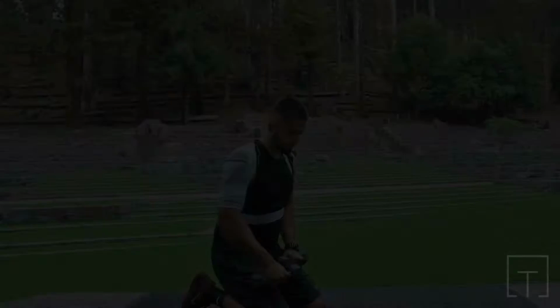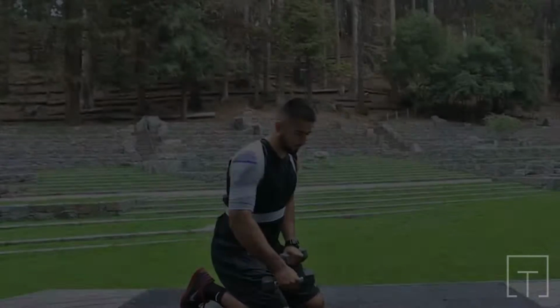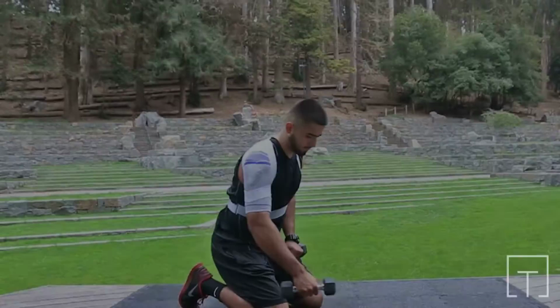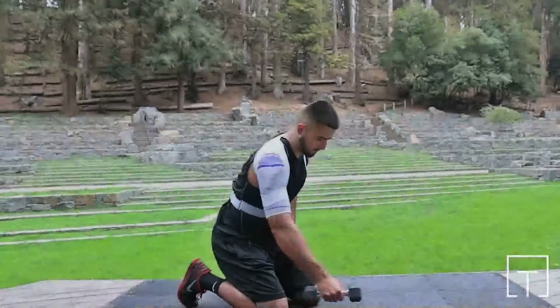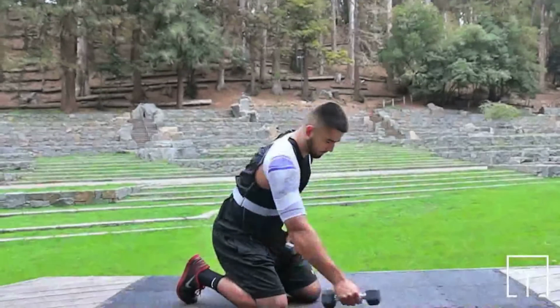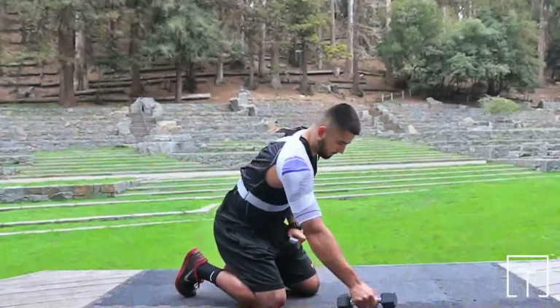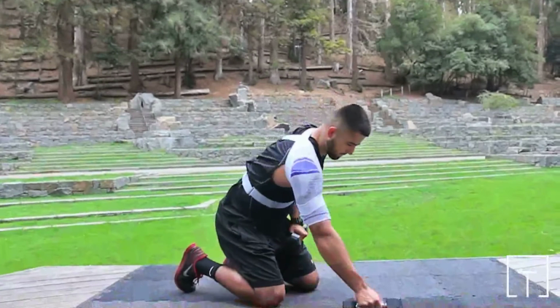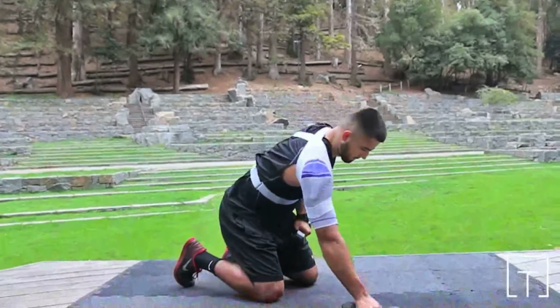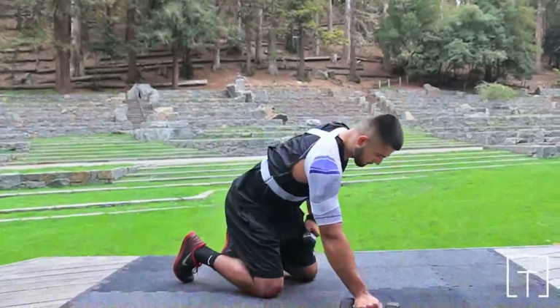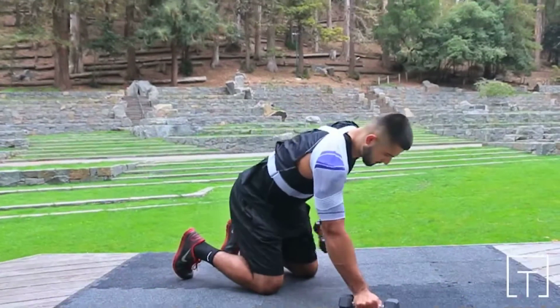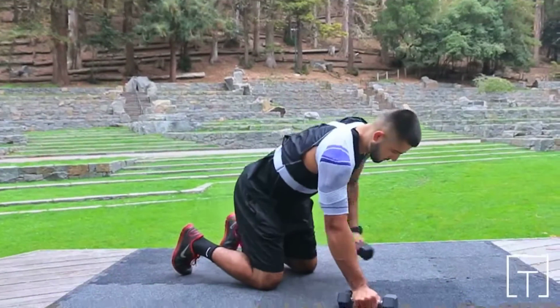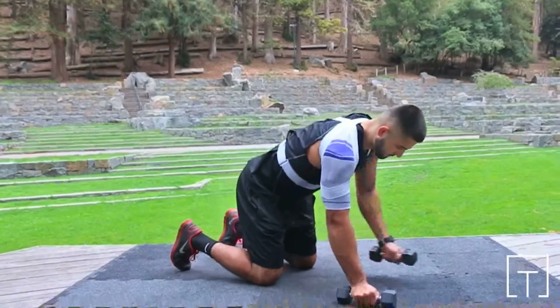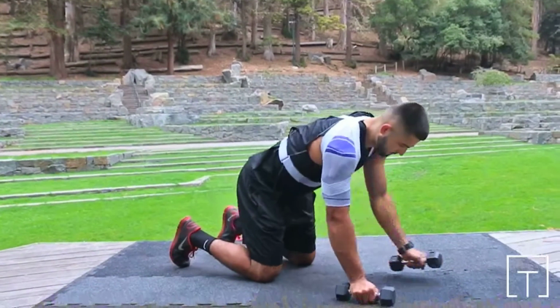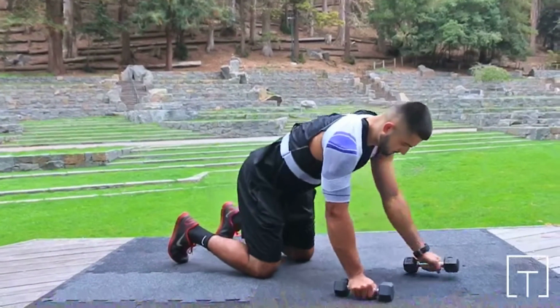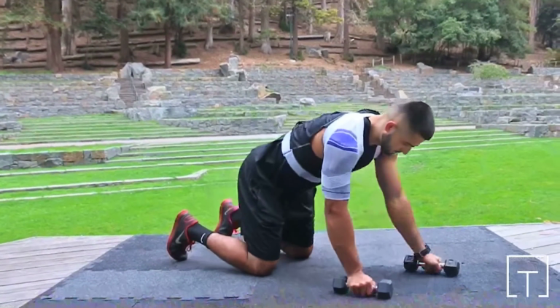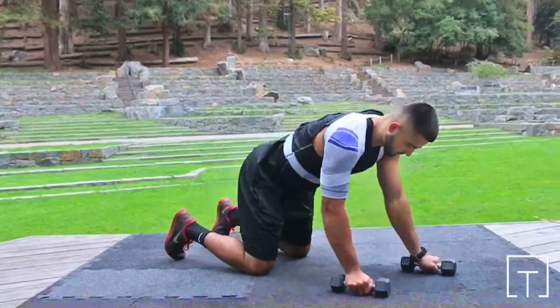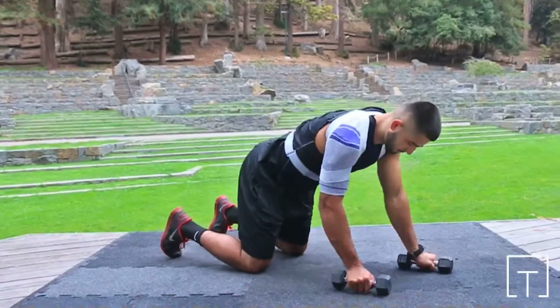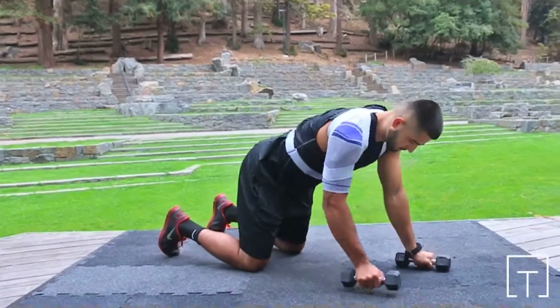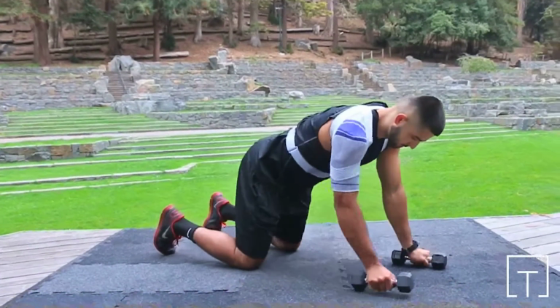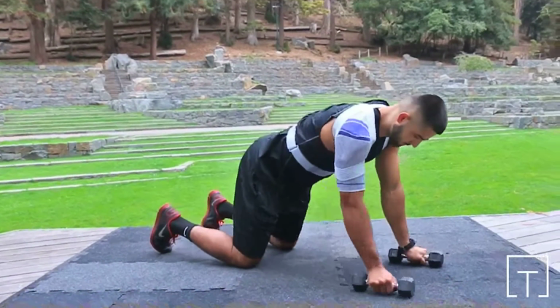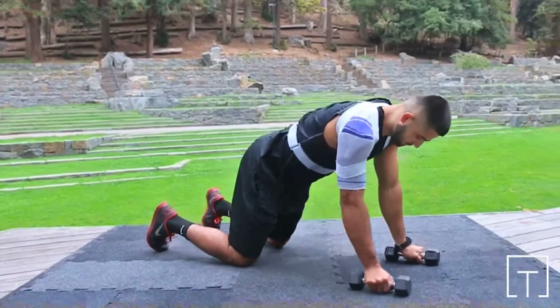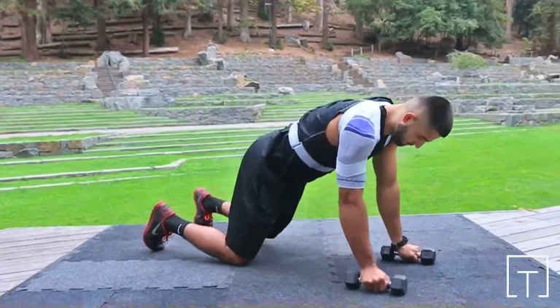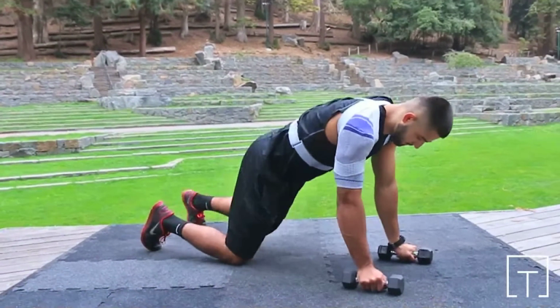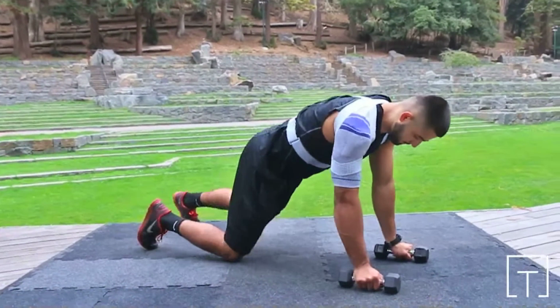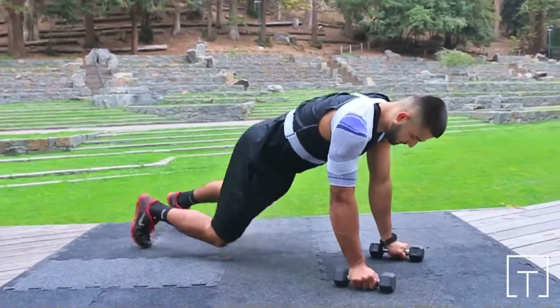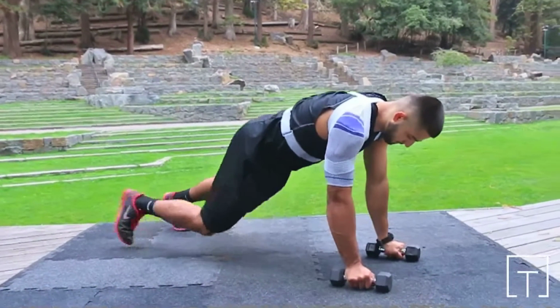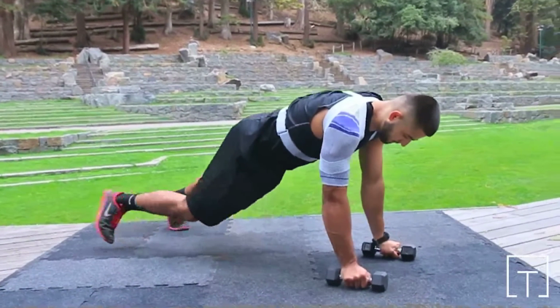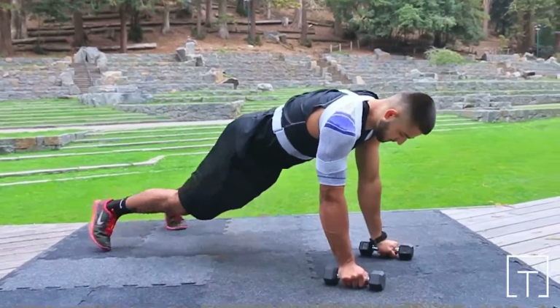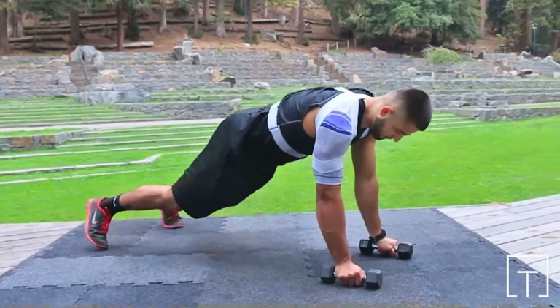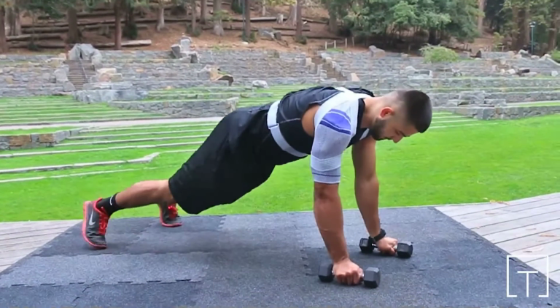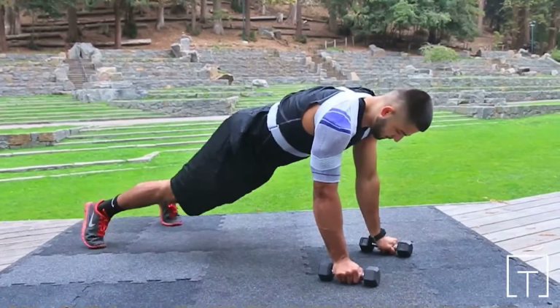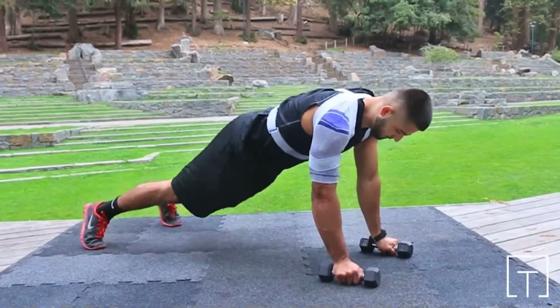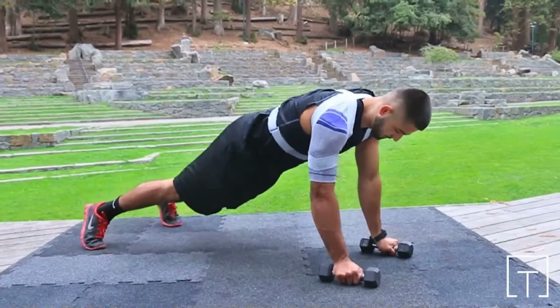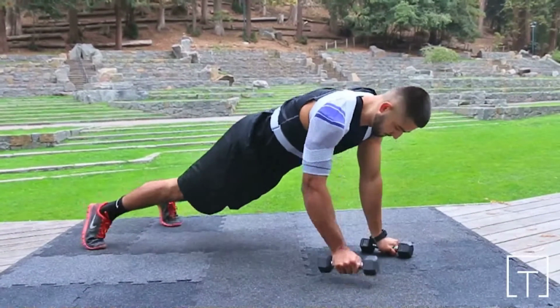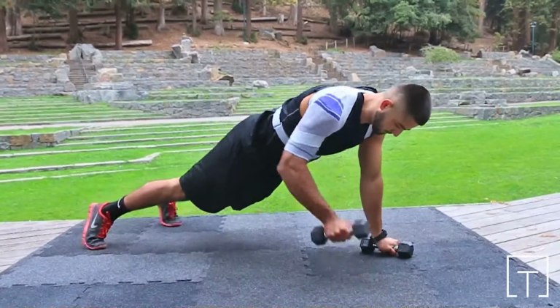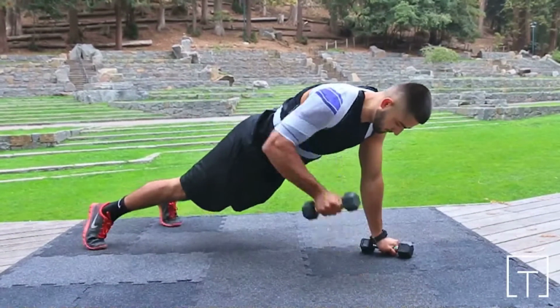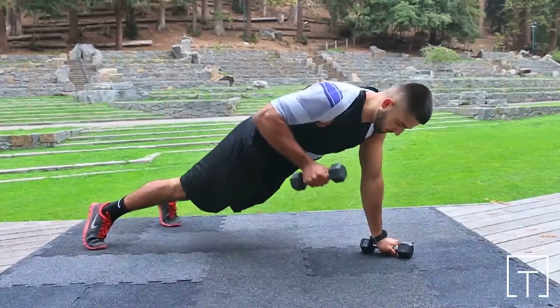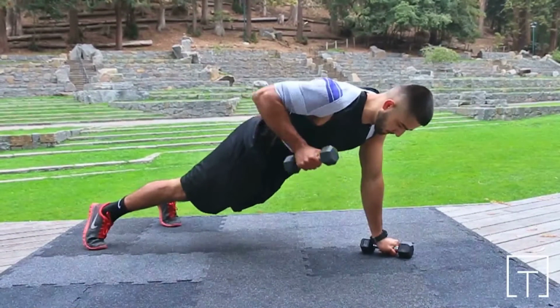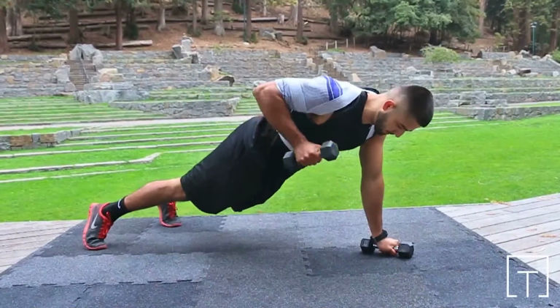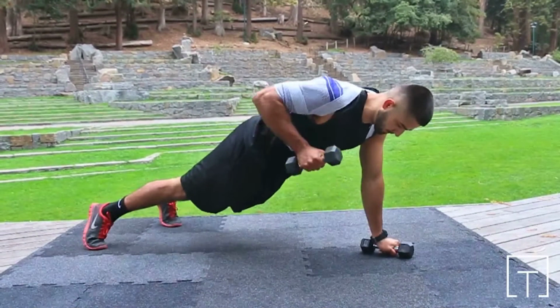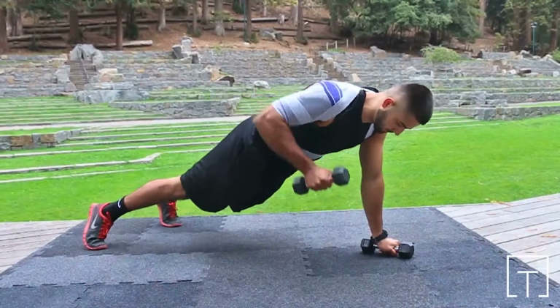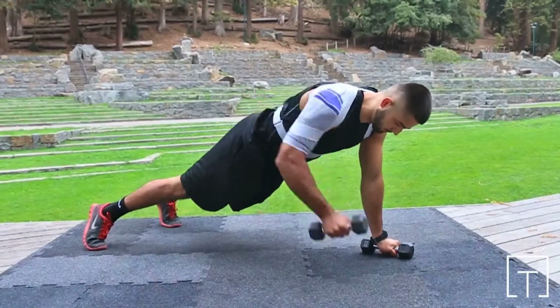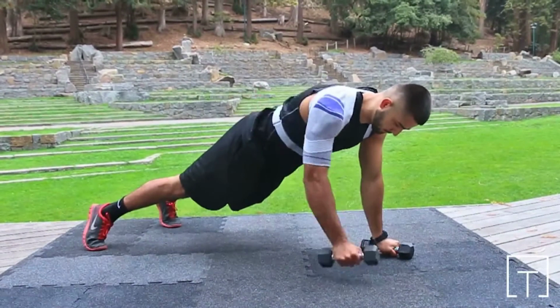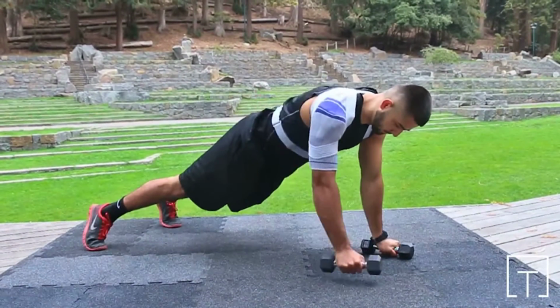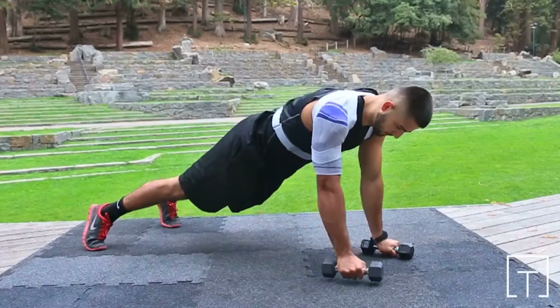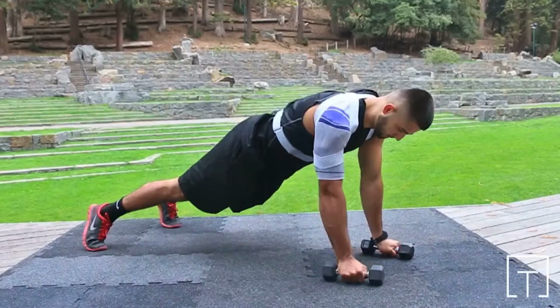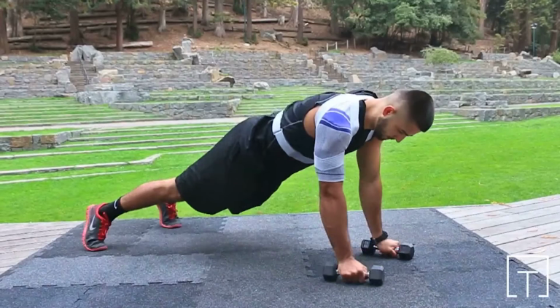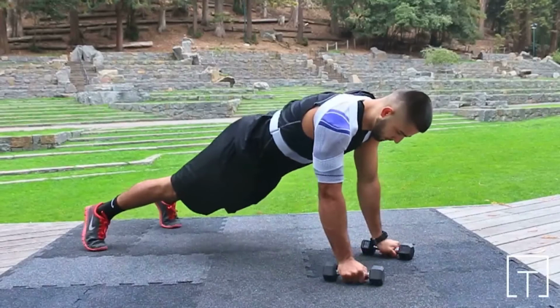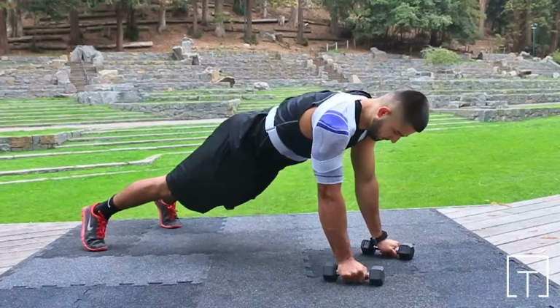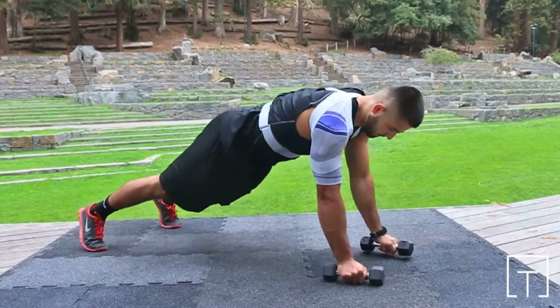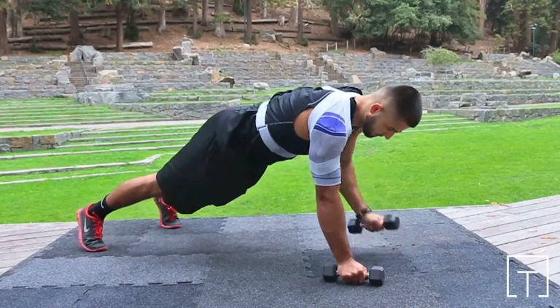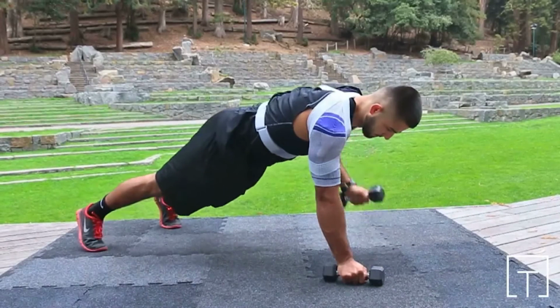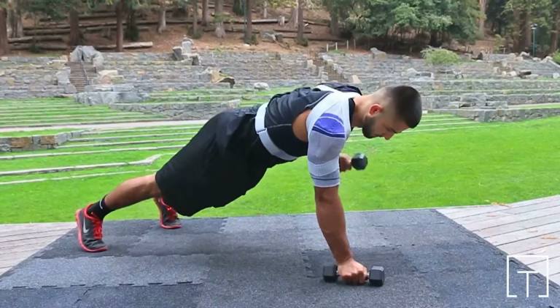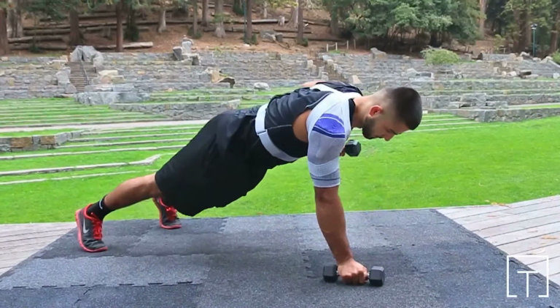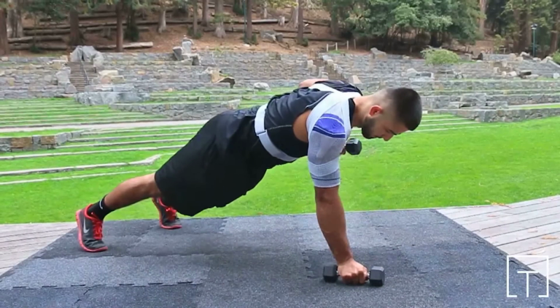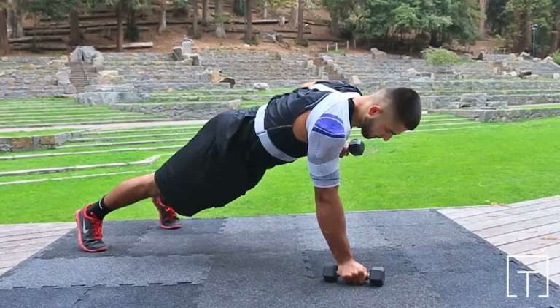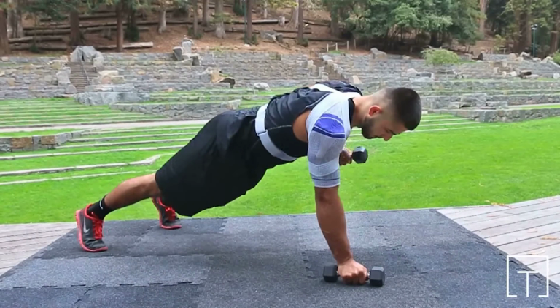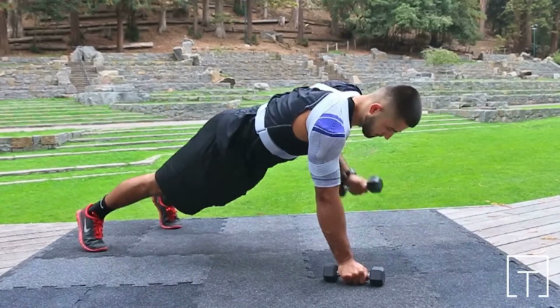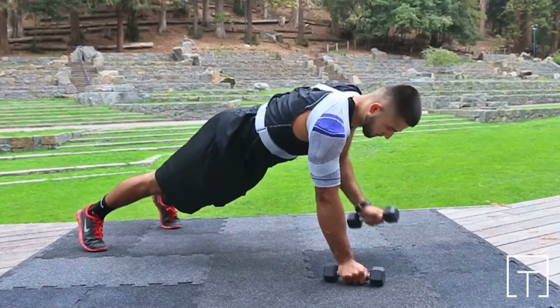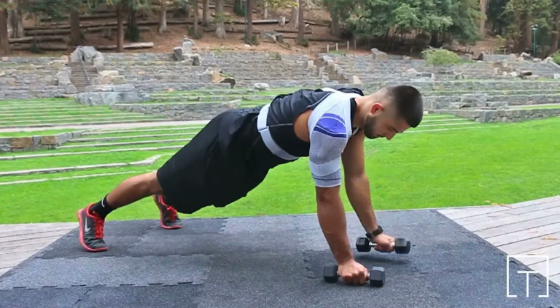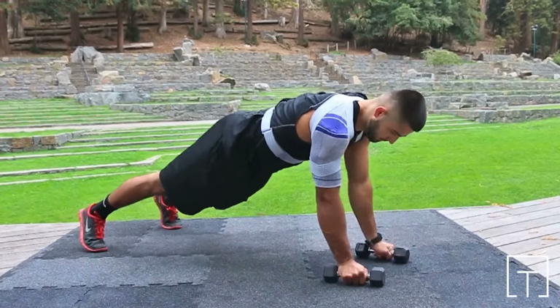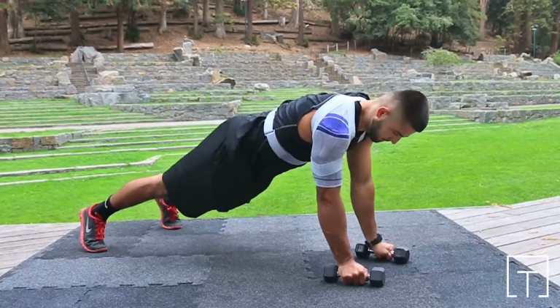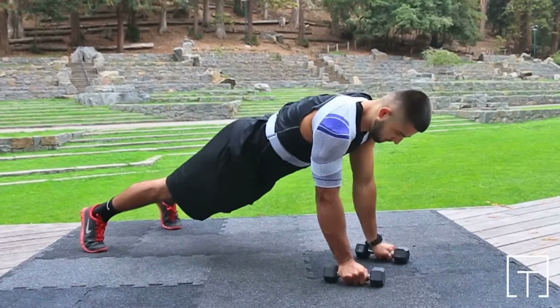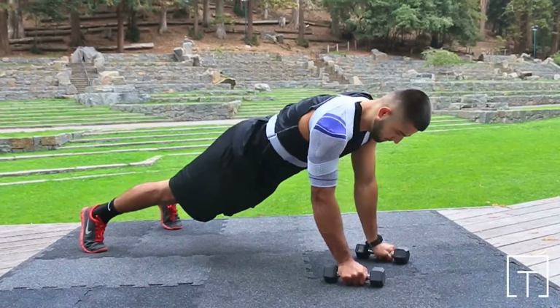Plank rows. This exercise is intended to strengthen the muscles that move and stabilize the shoulder while also working to strengthen the core muscles.